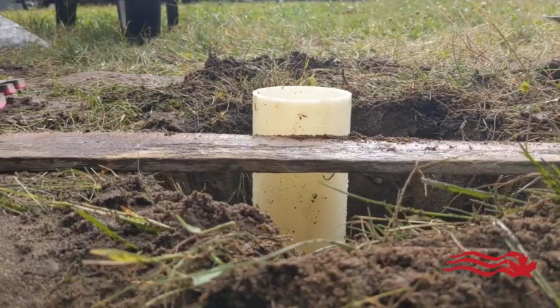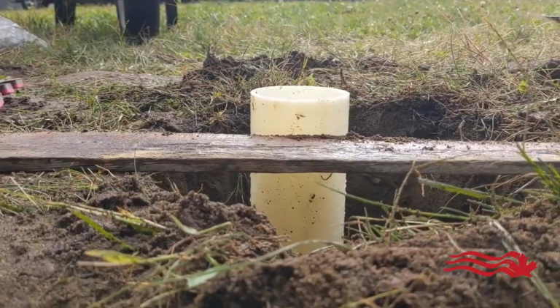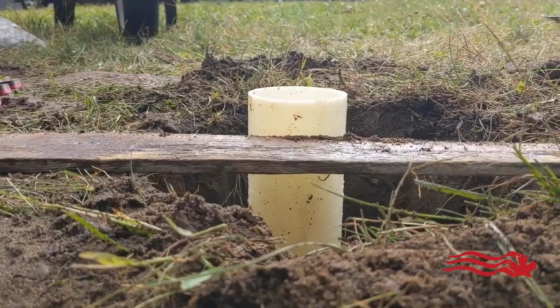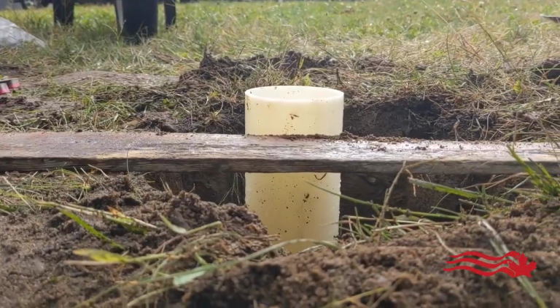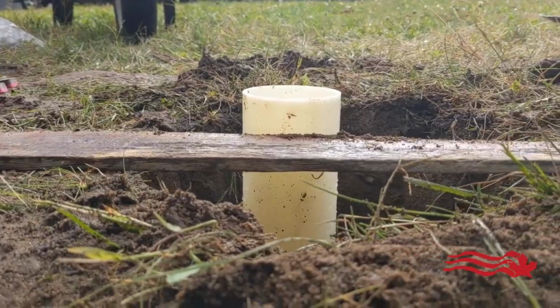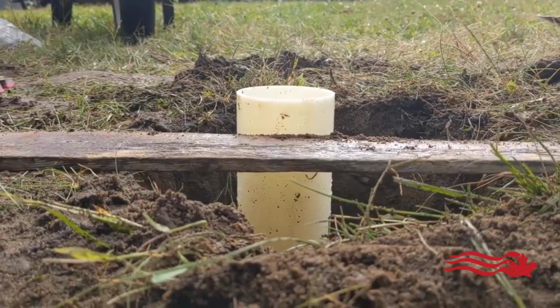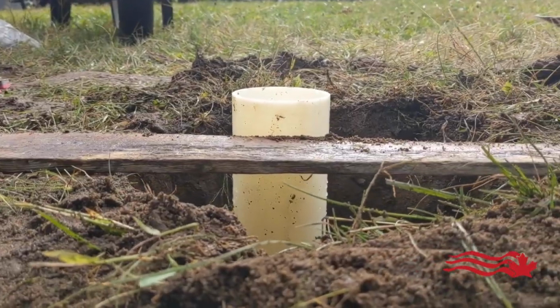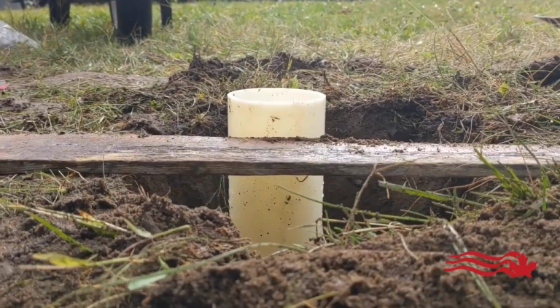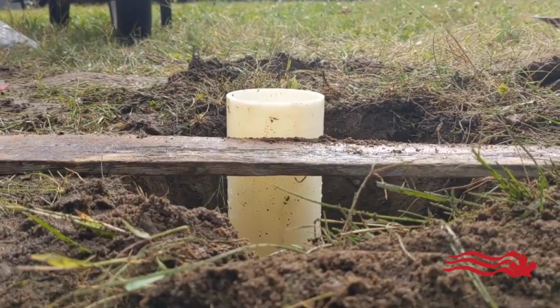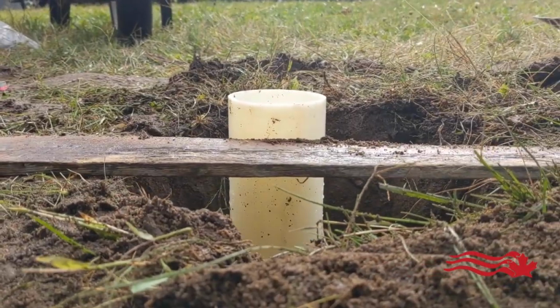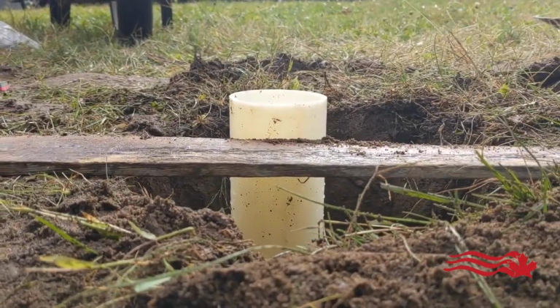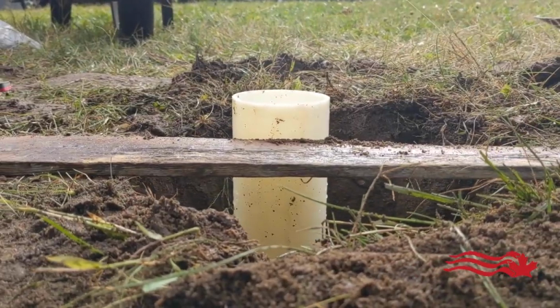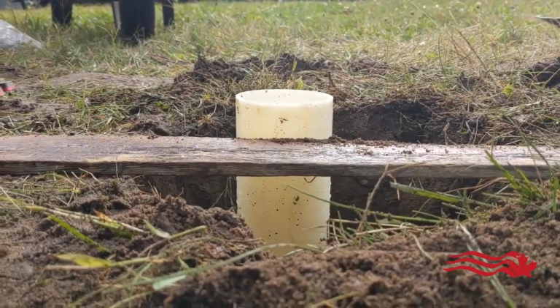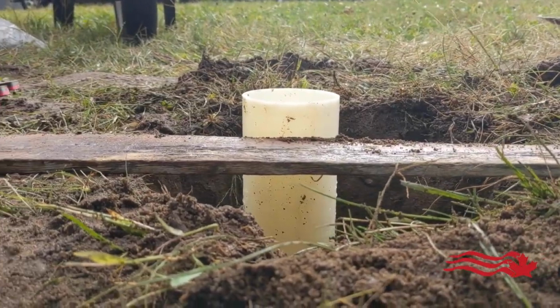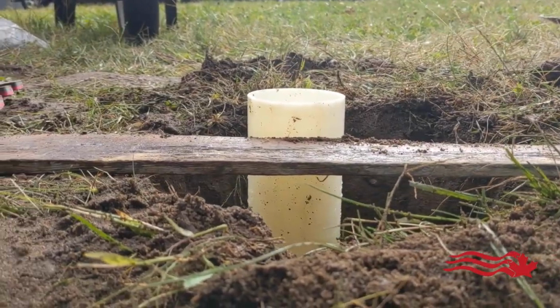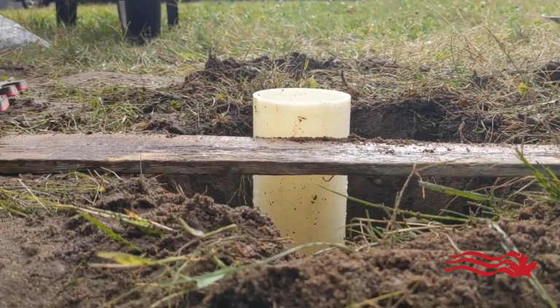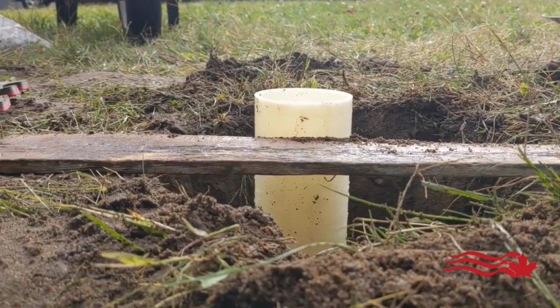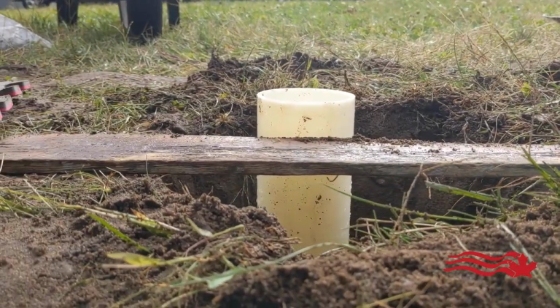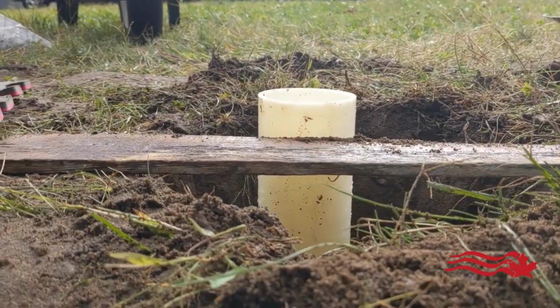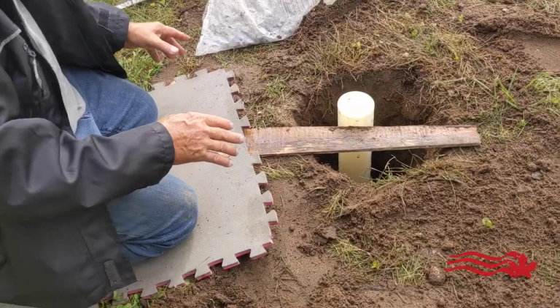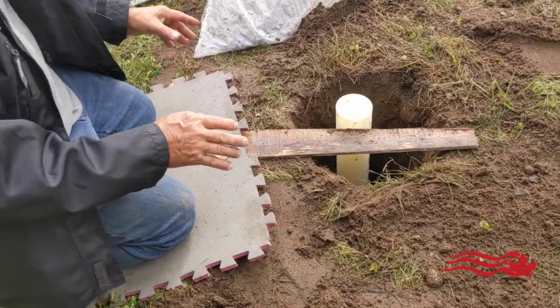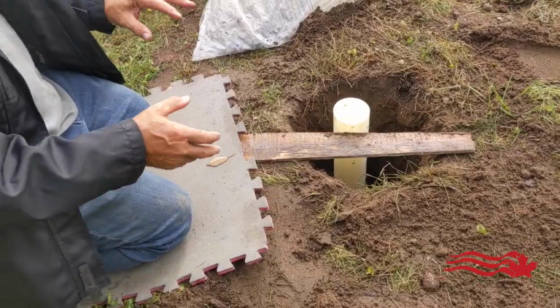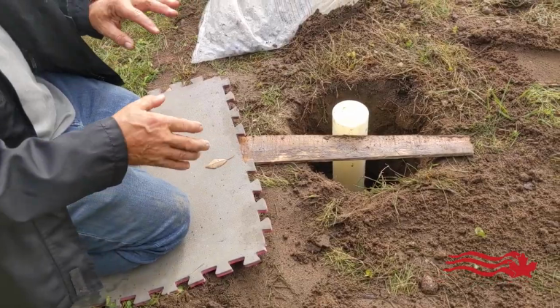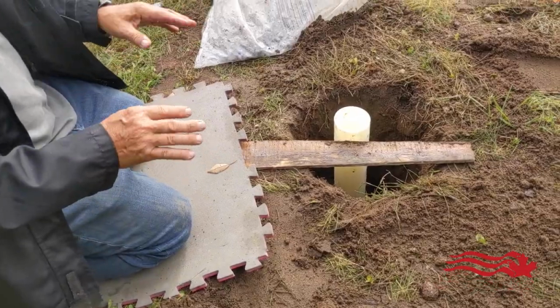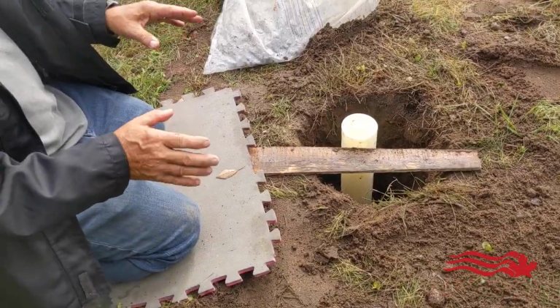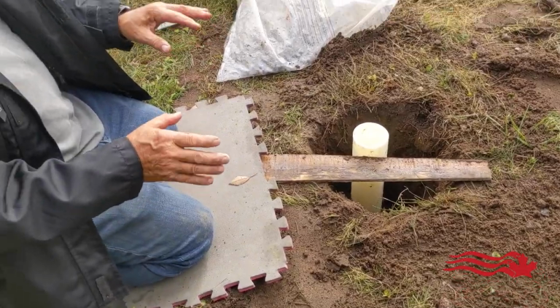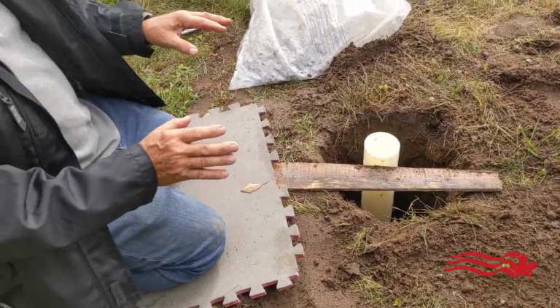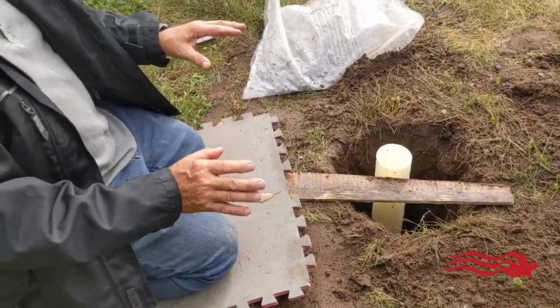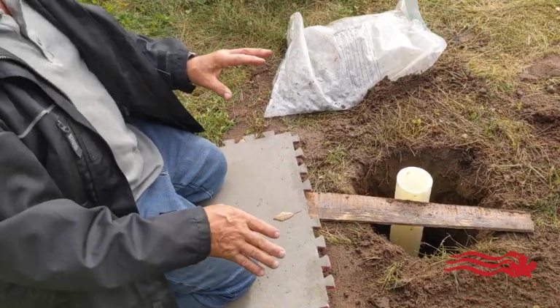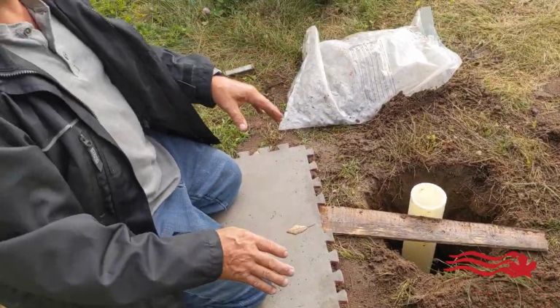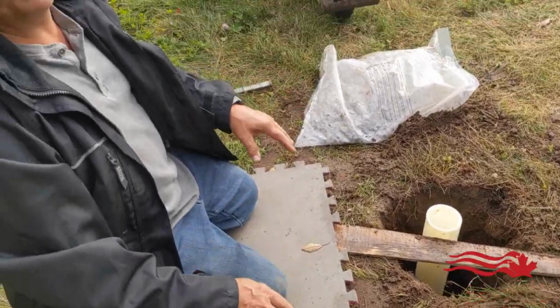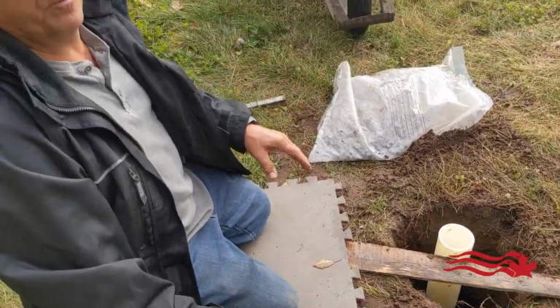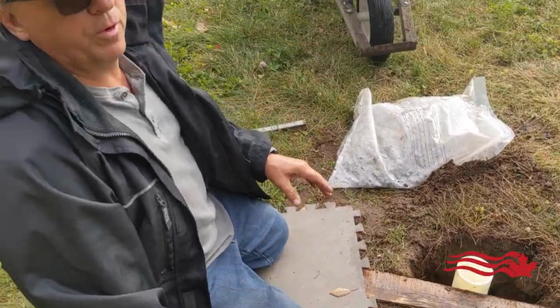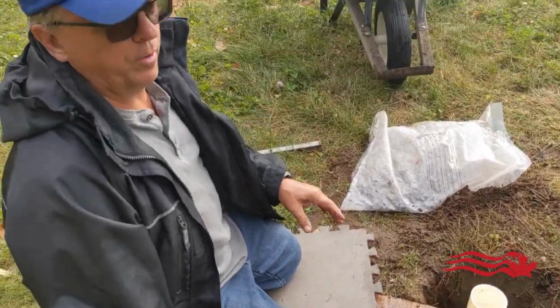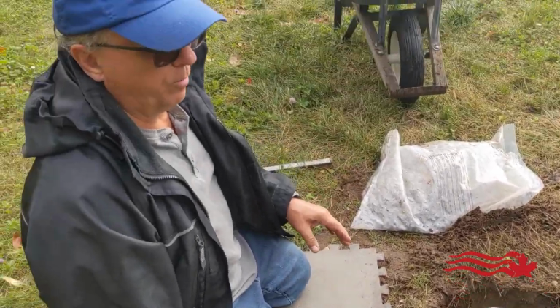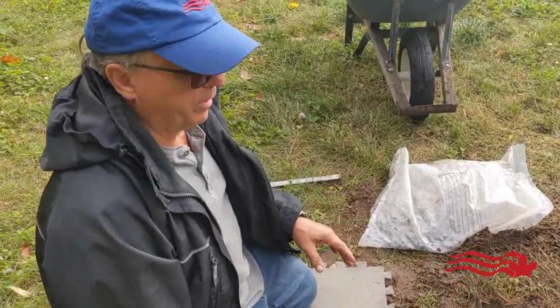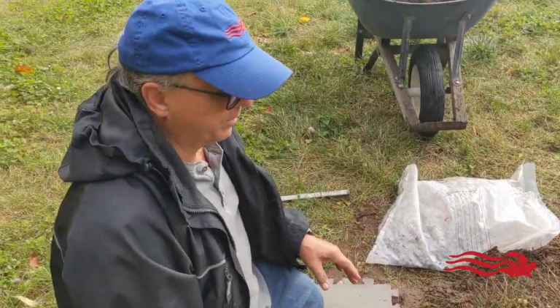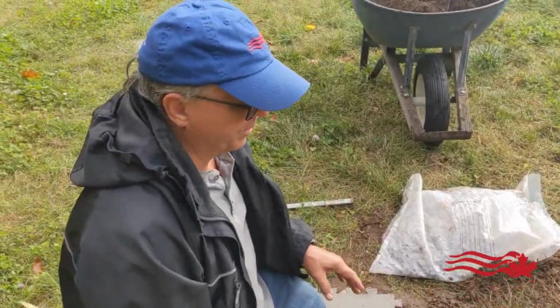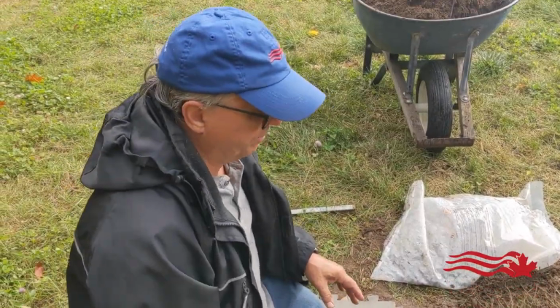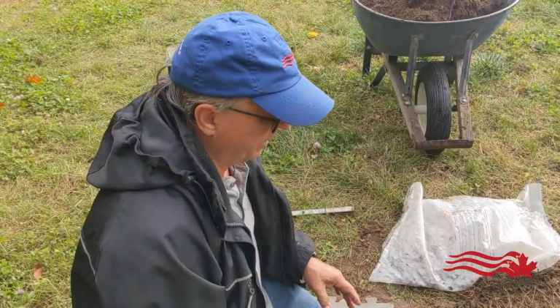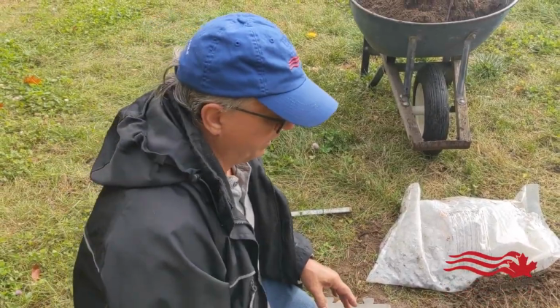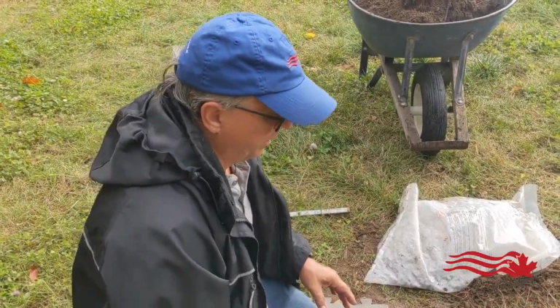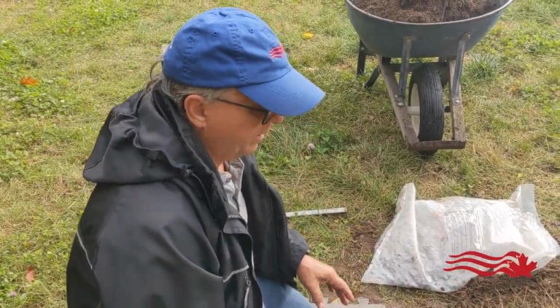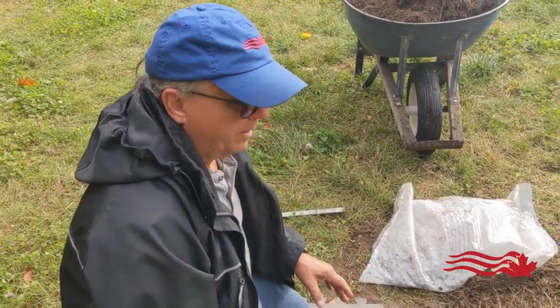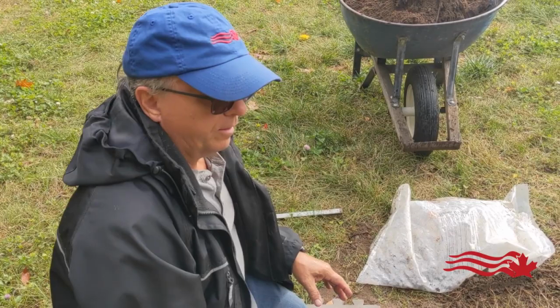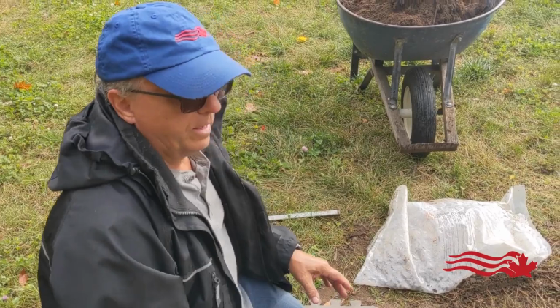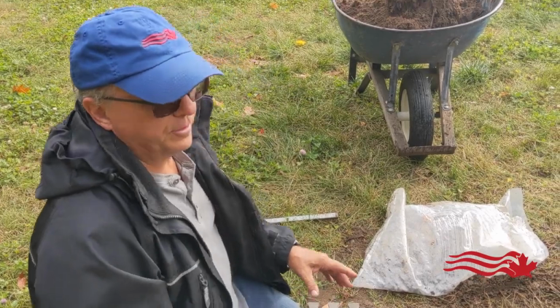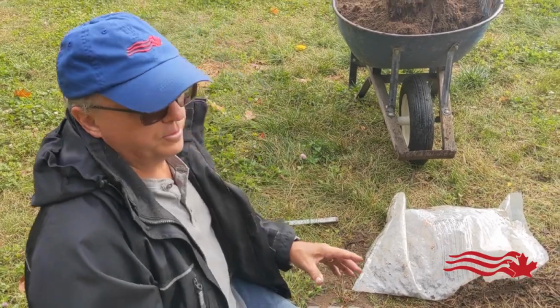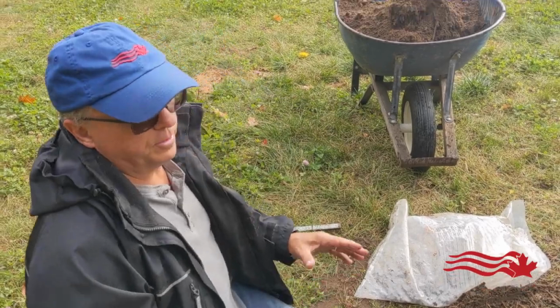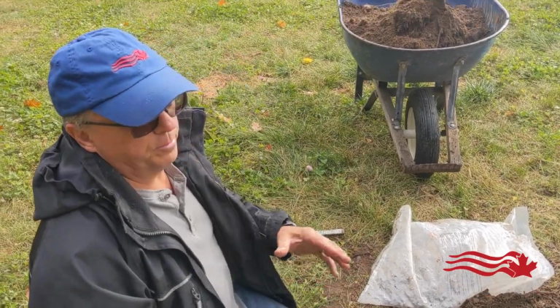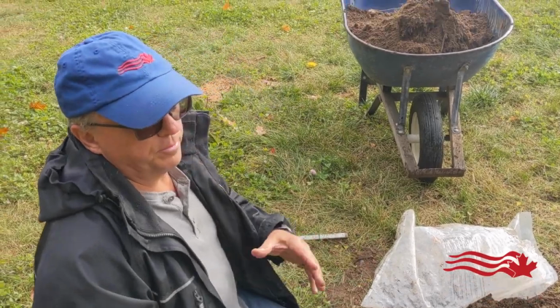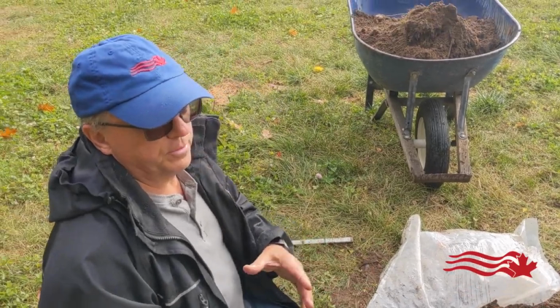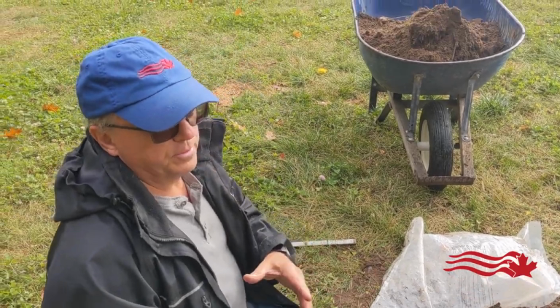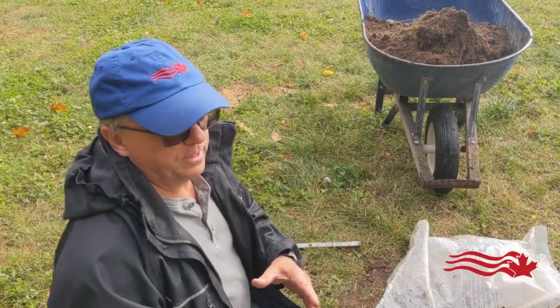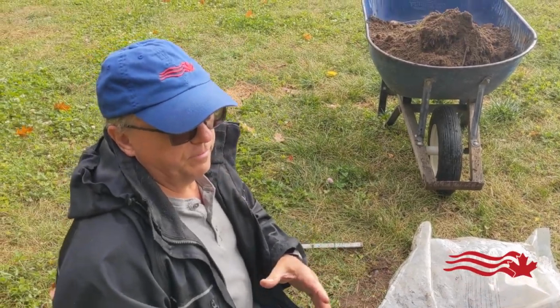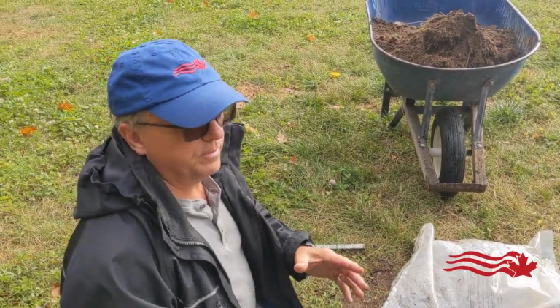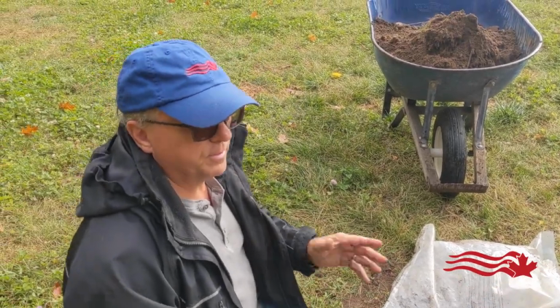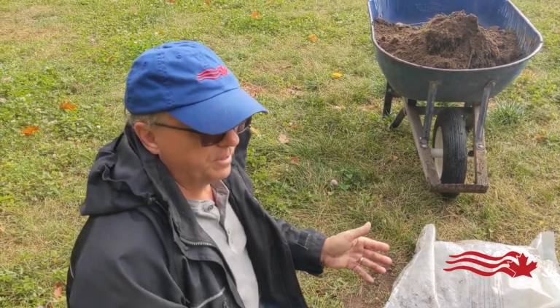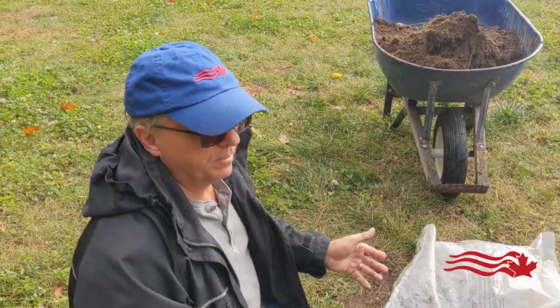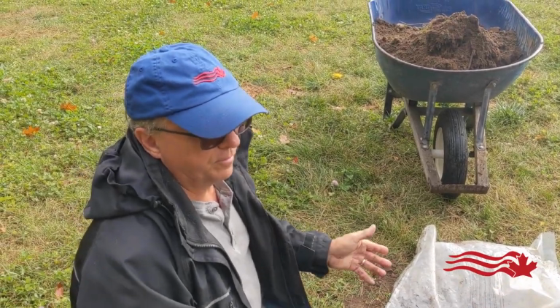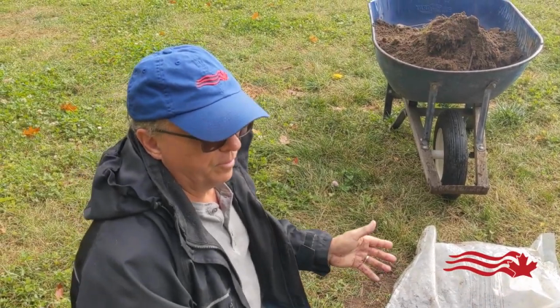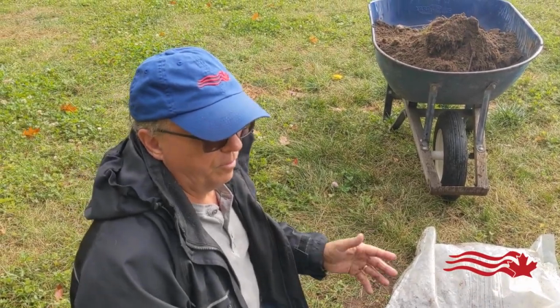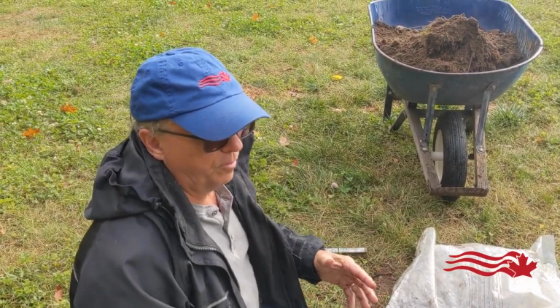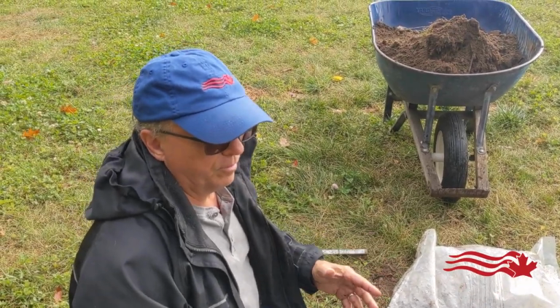If you zoom in, you can see it's kind of like that — within range of where I want it to be. Now we naturally put the sleeve in the center of the hole.